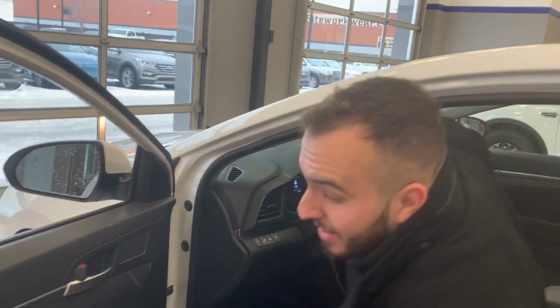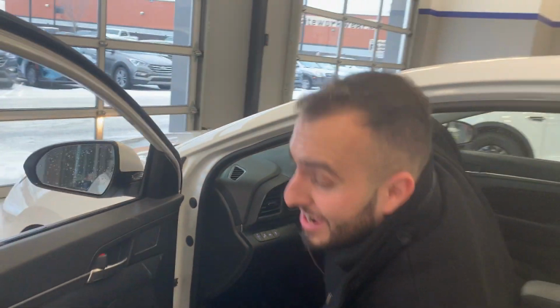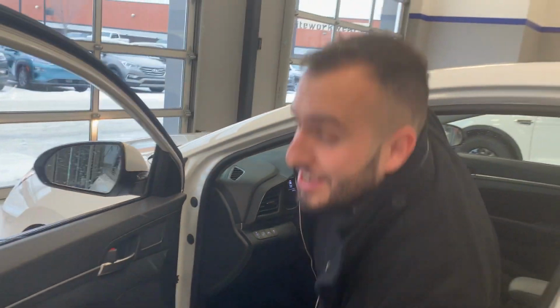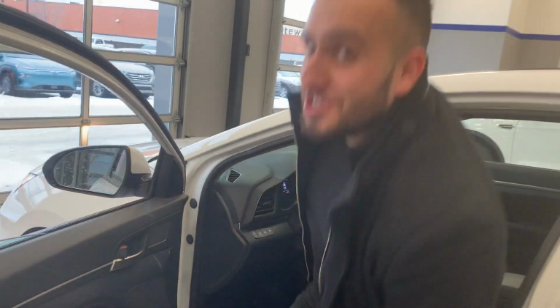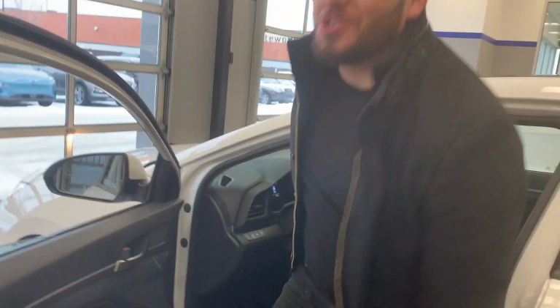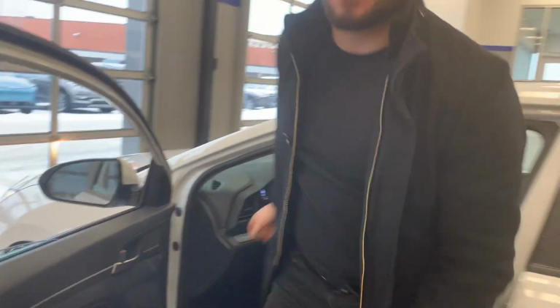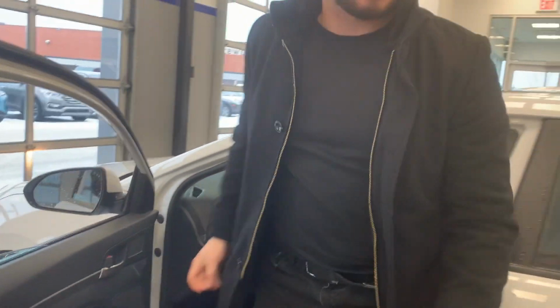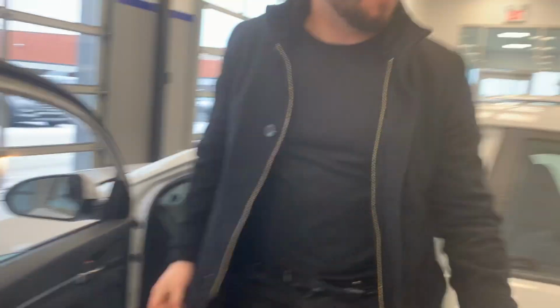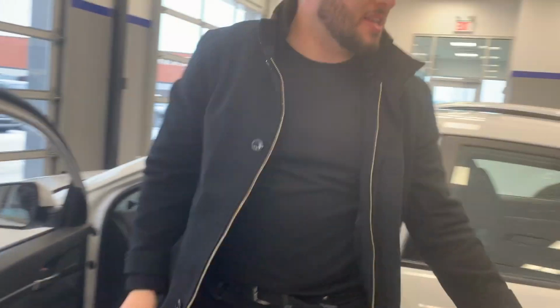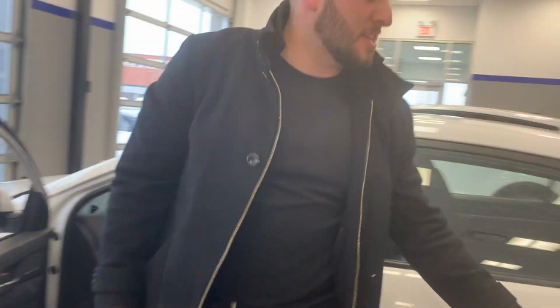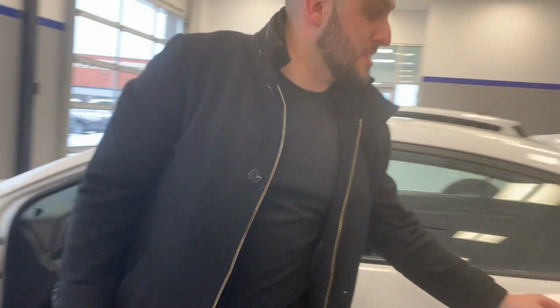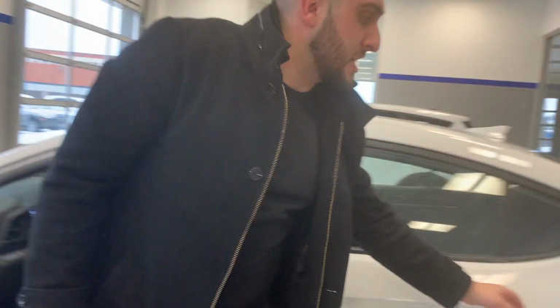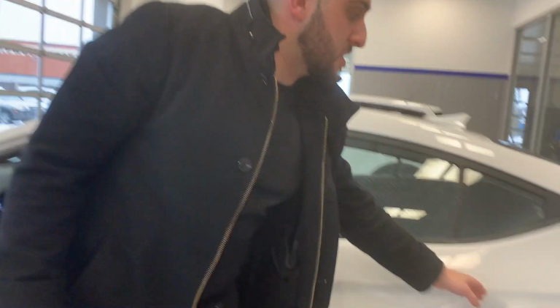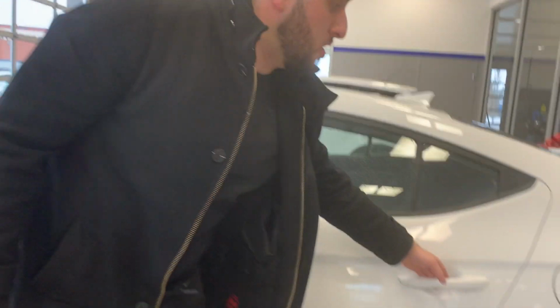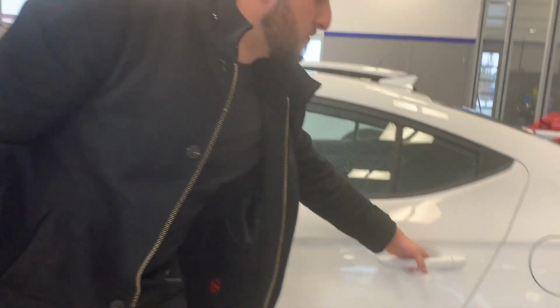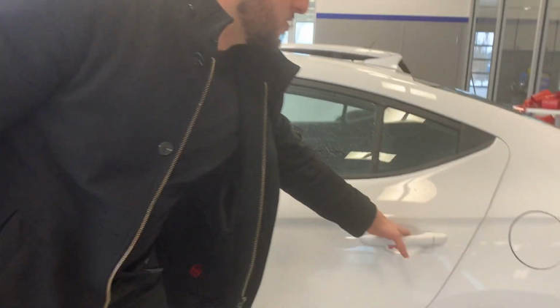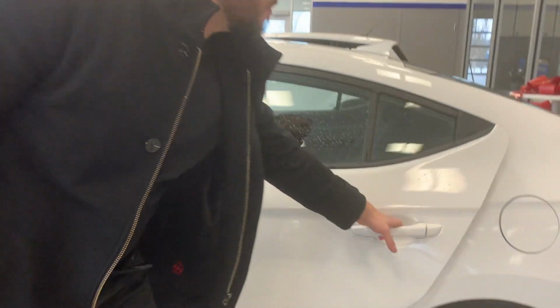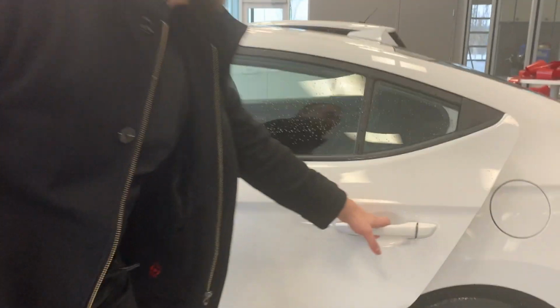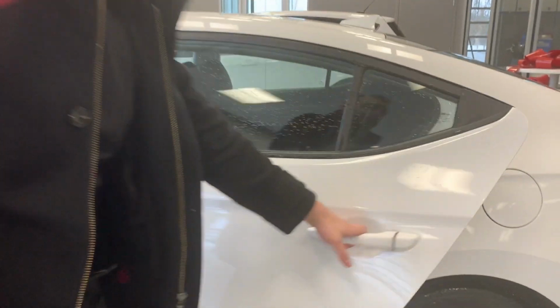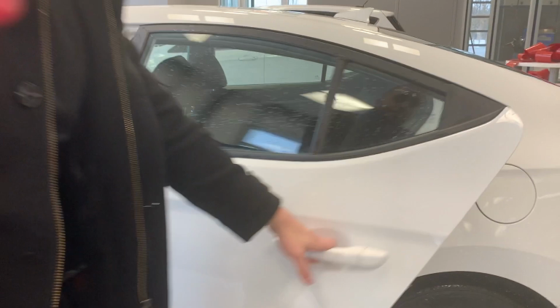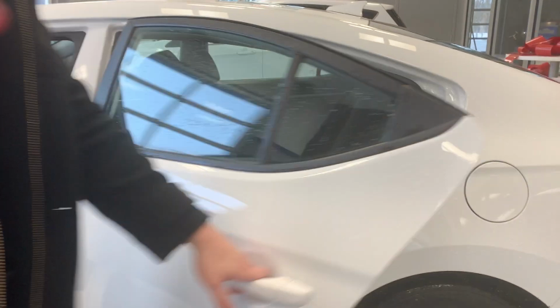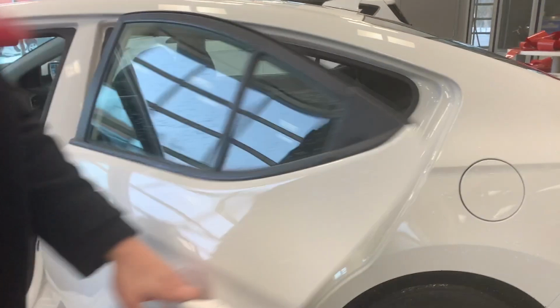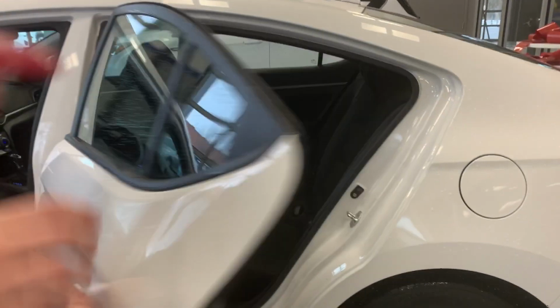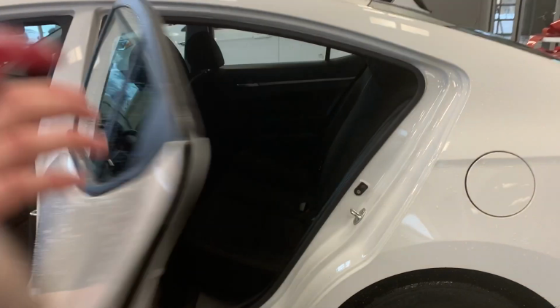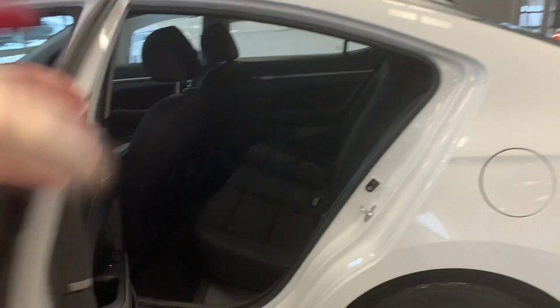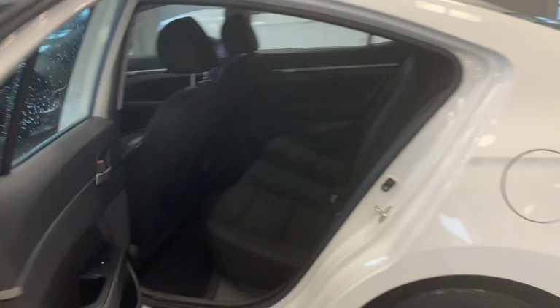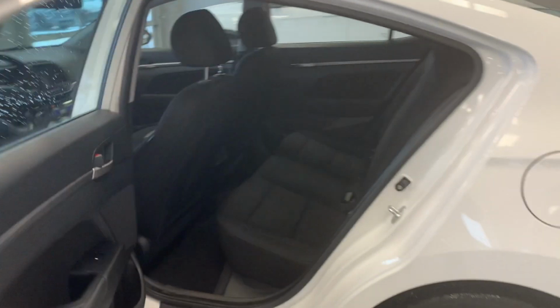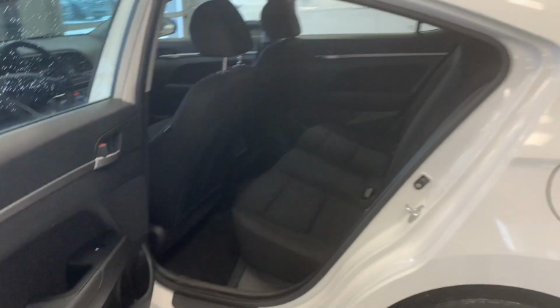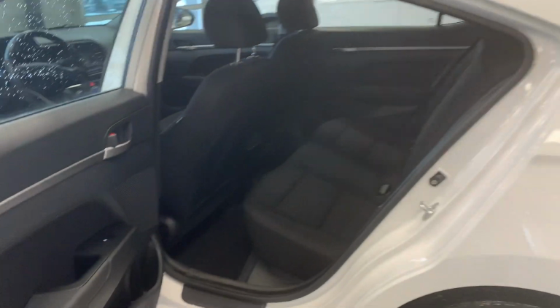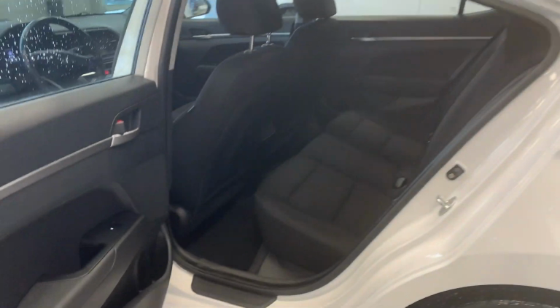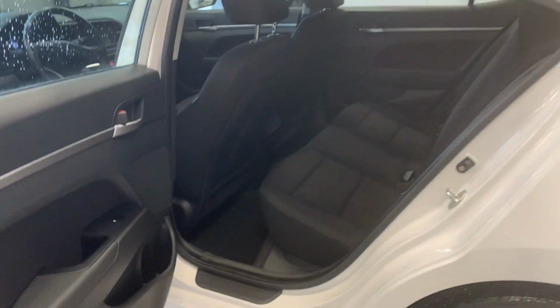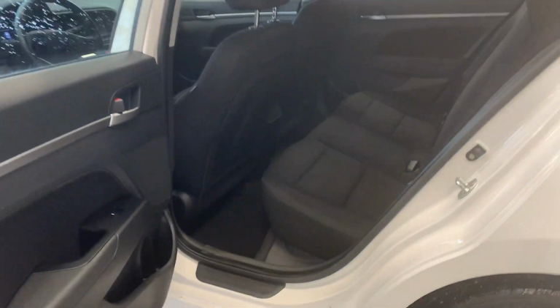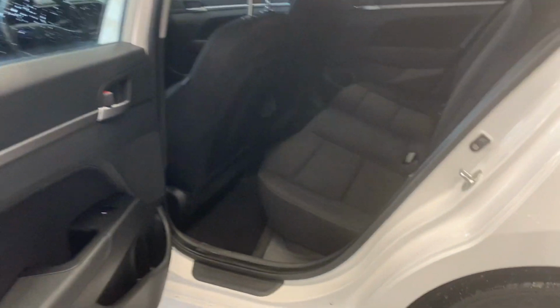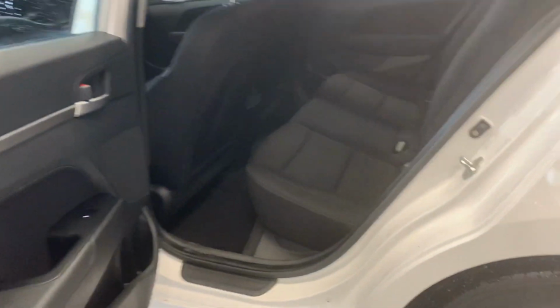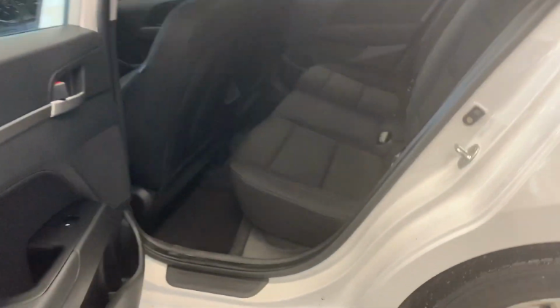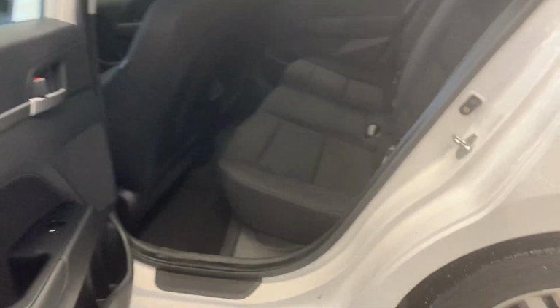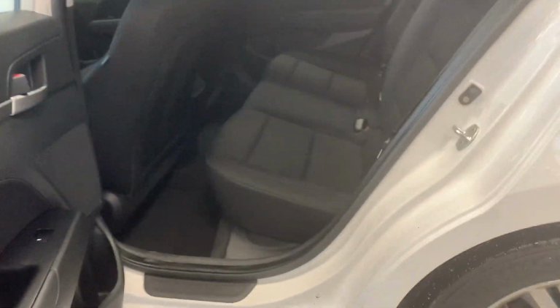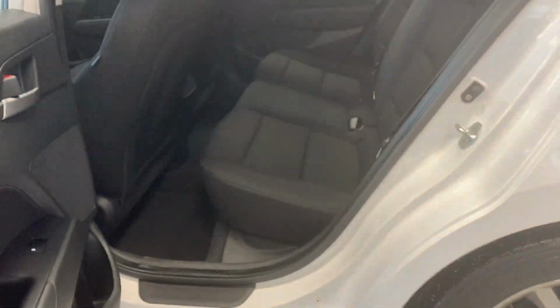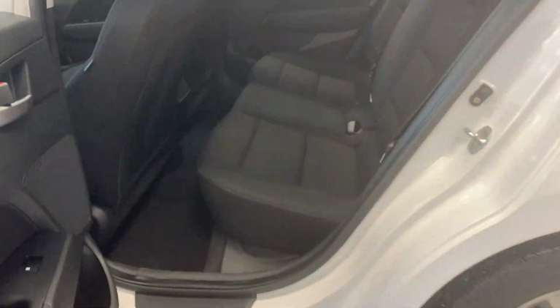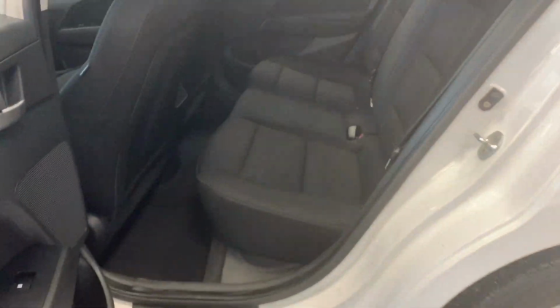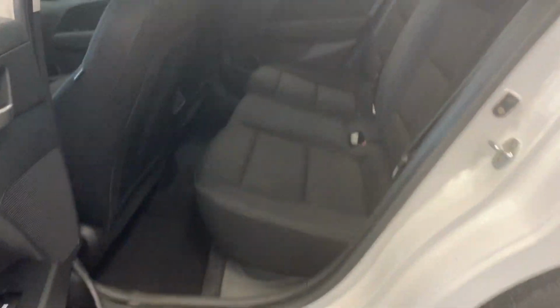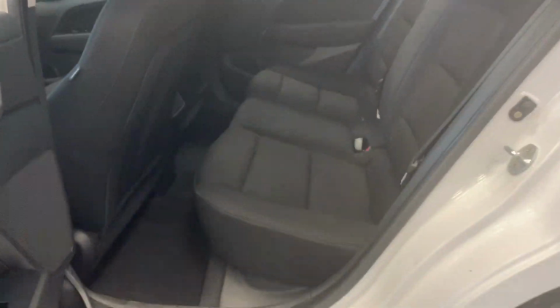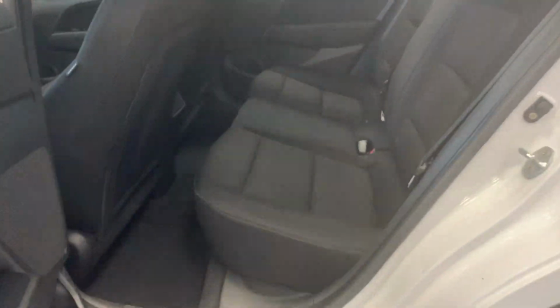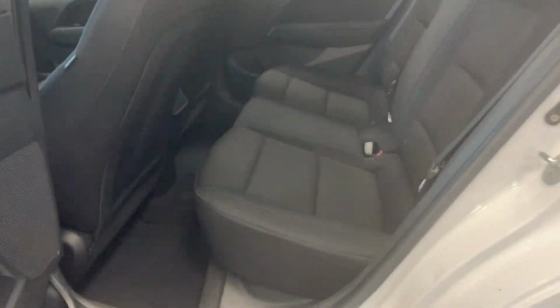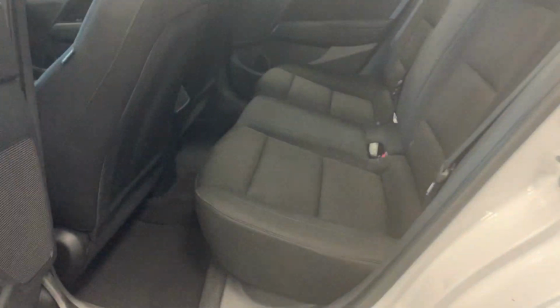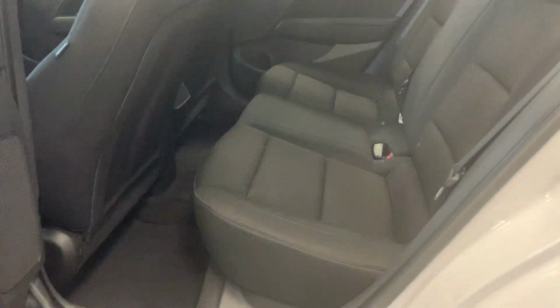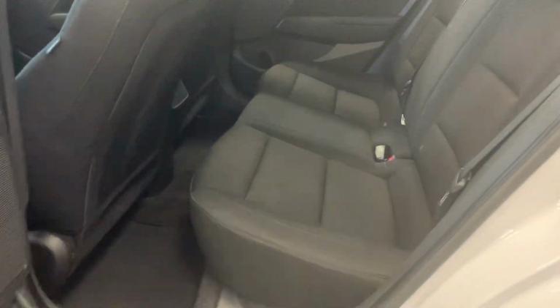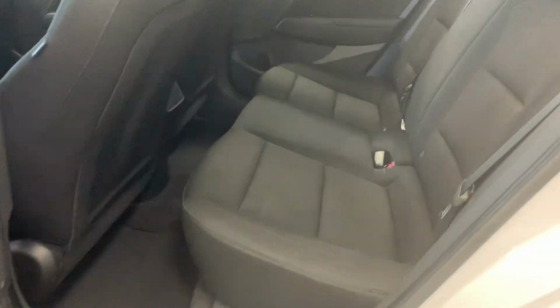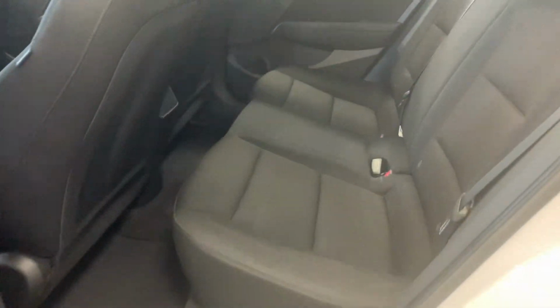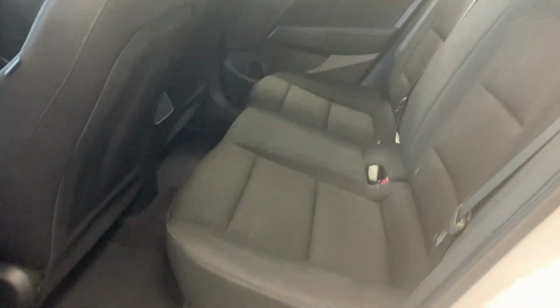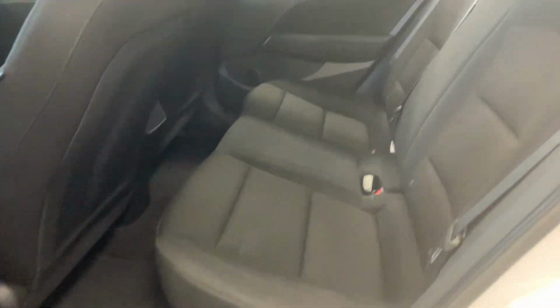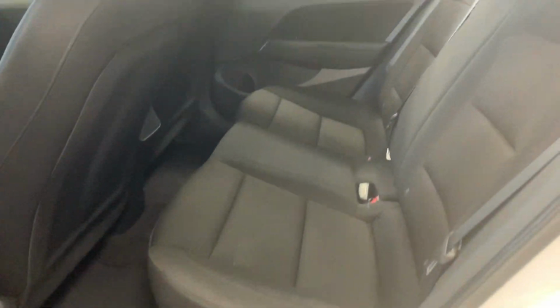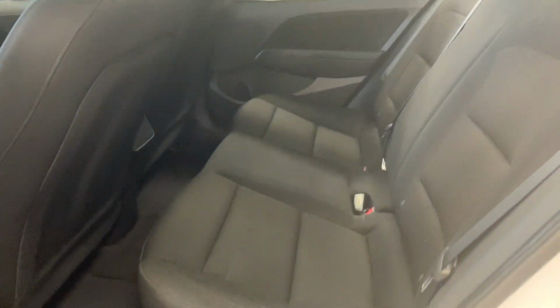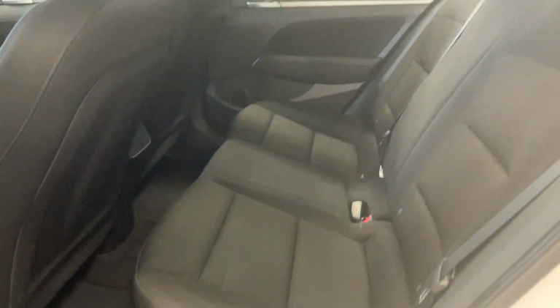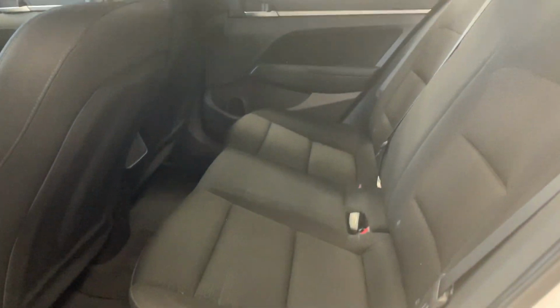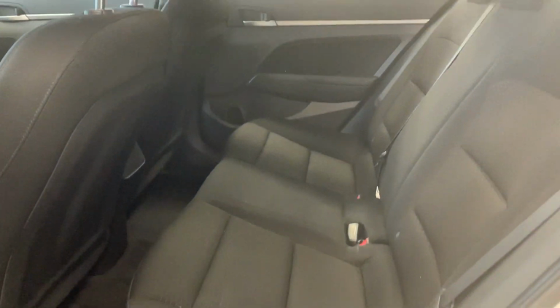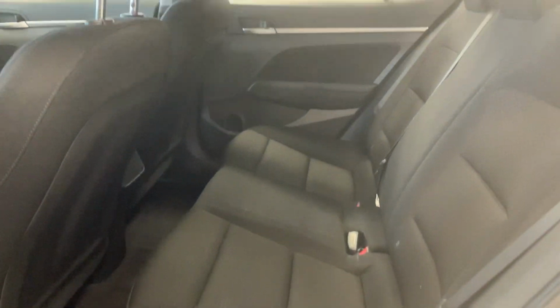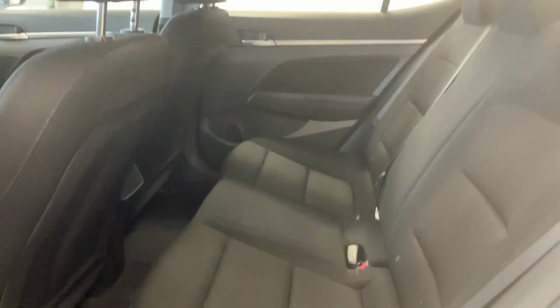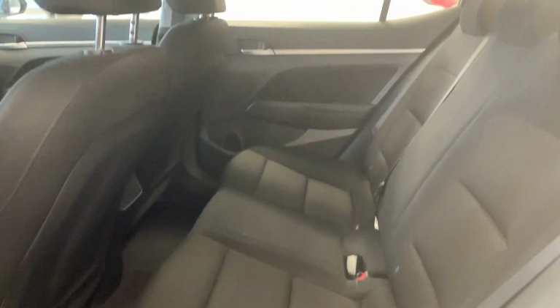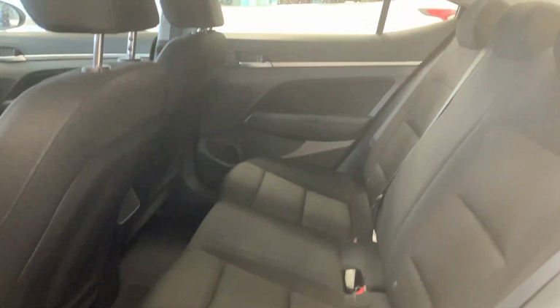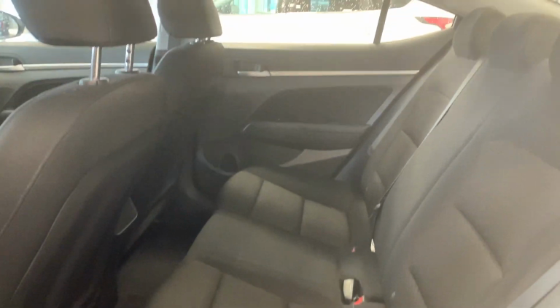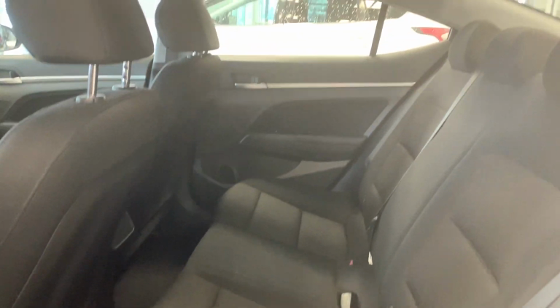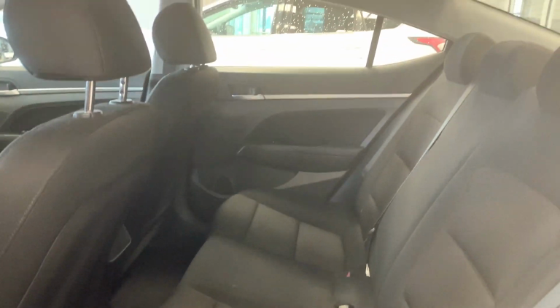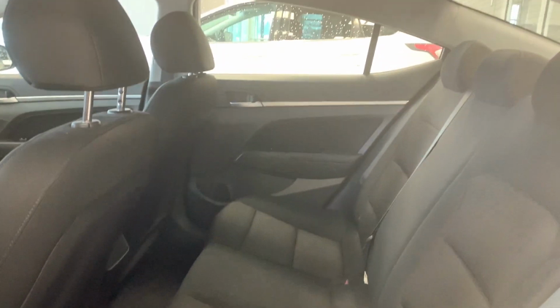Now I'll show you the space it does have to offer in the back. Hyundai did a really good job making sure there's lots and lots of room for any passengers to sit comfortably in the back.